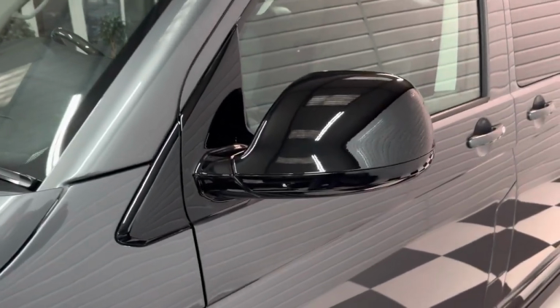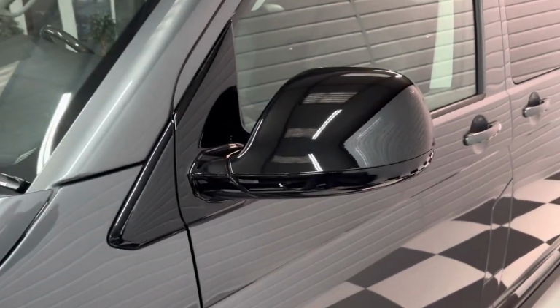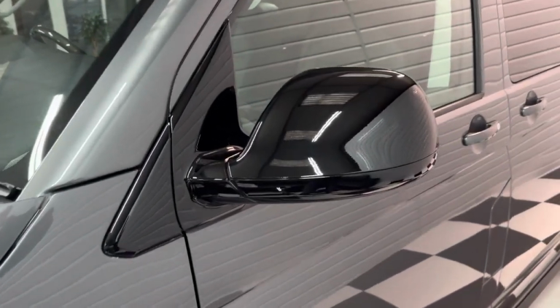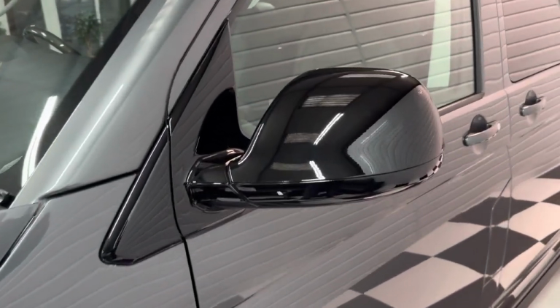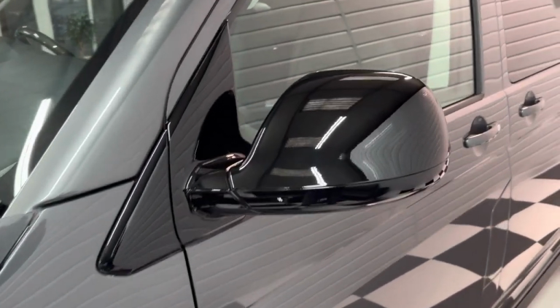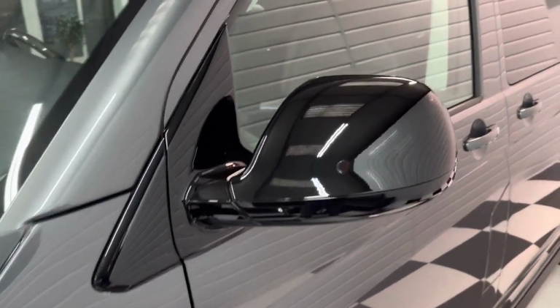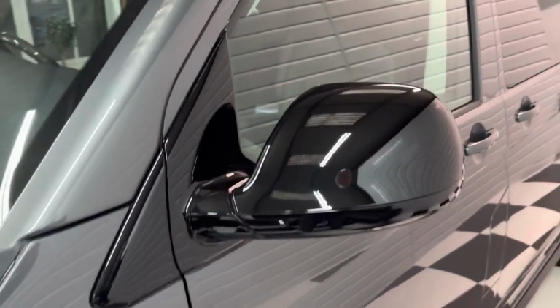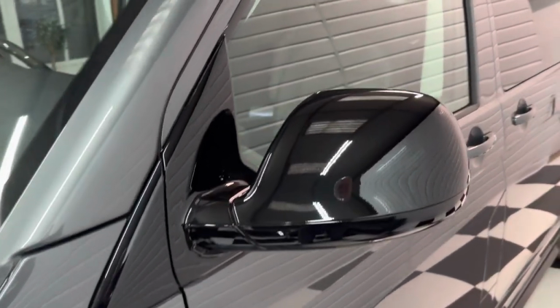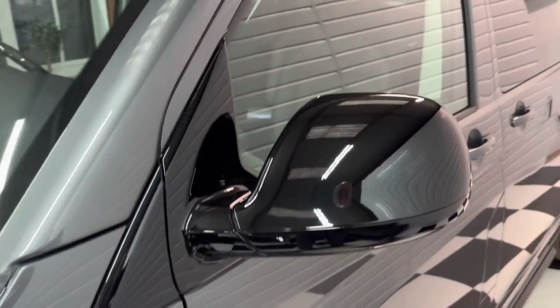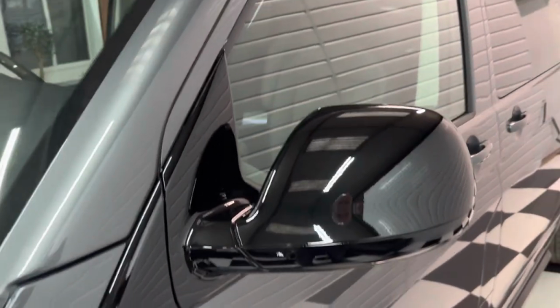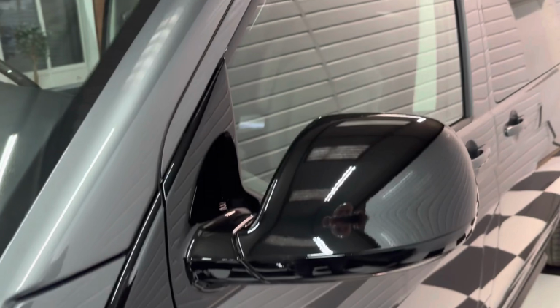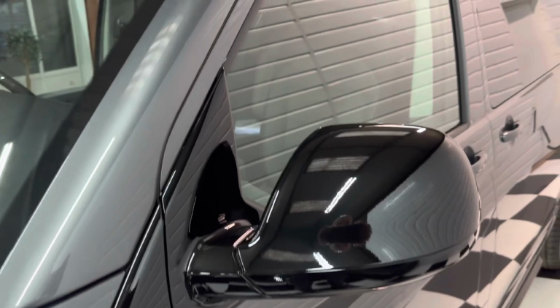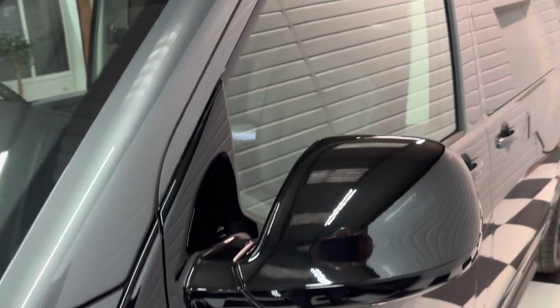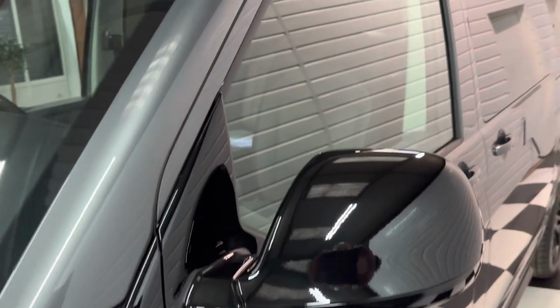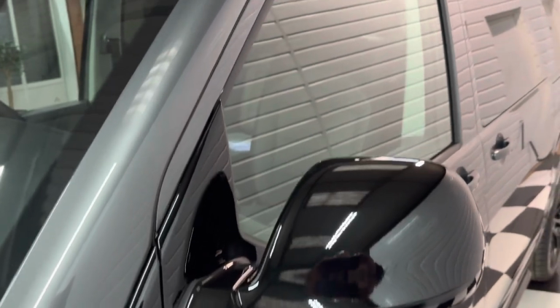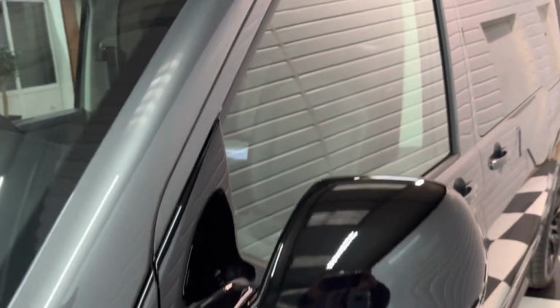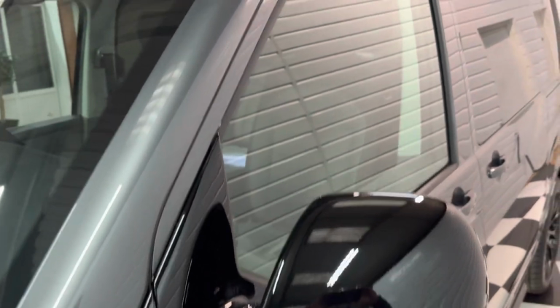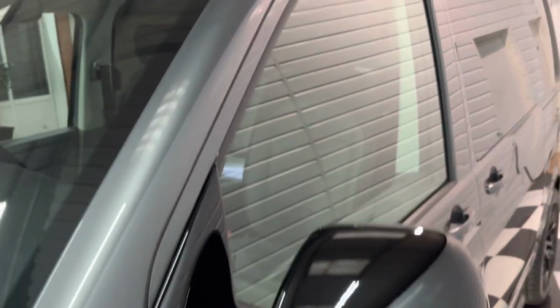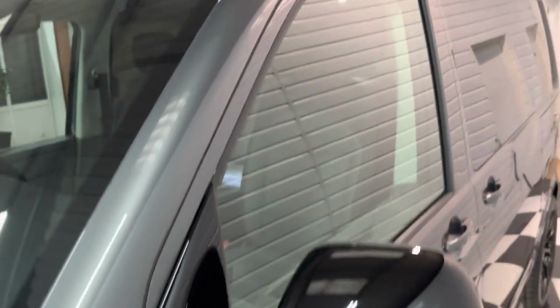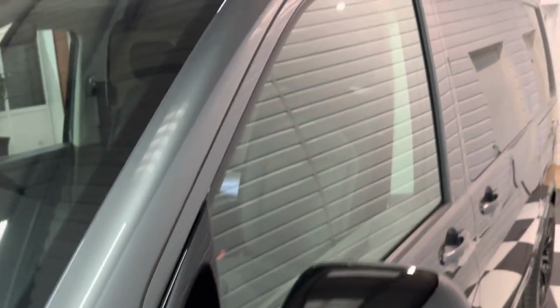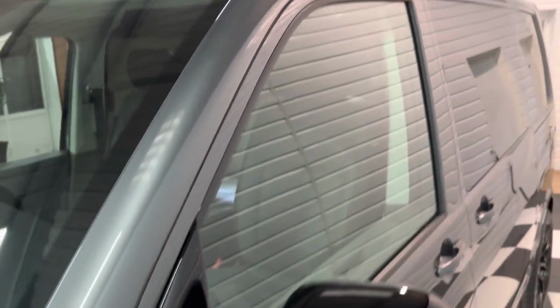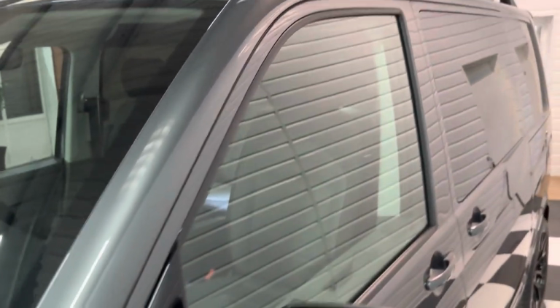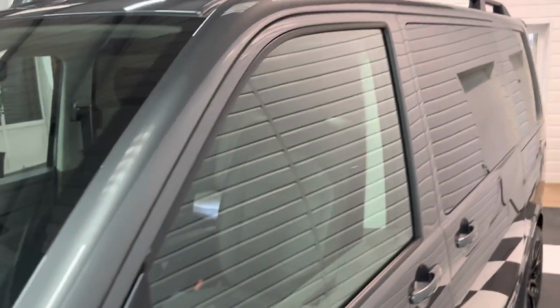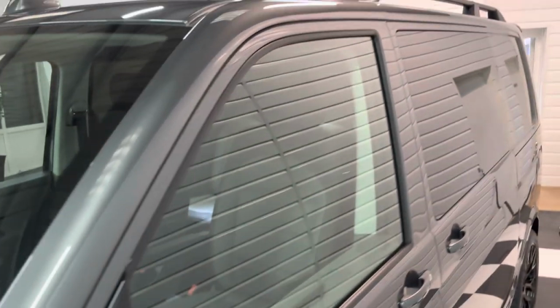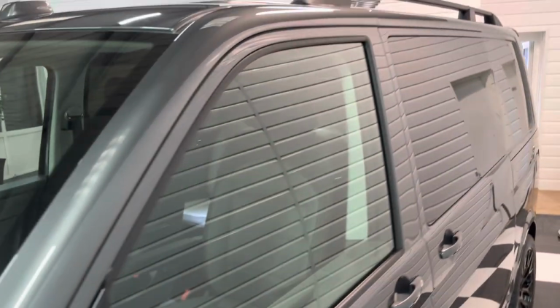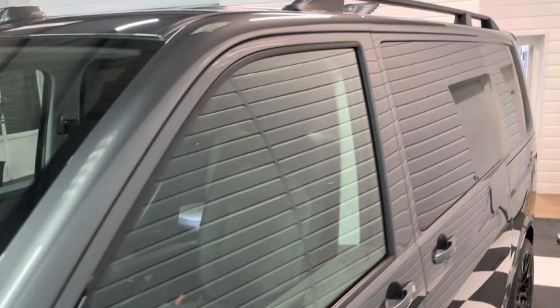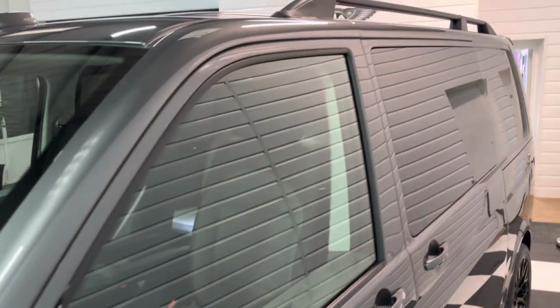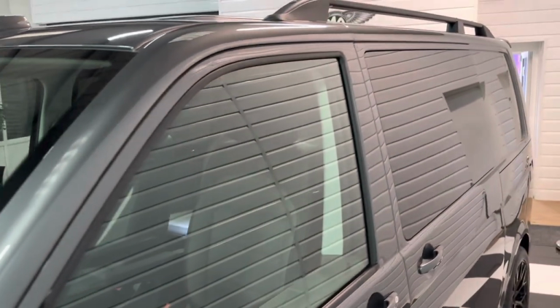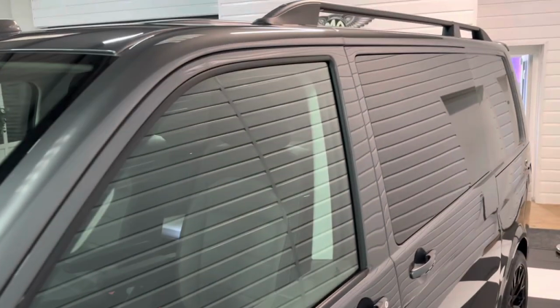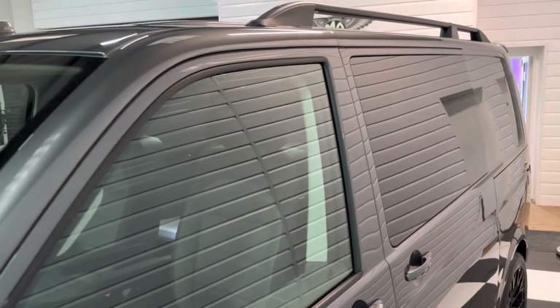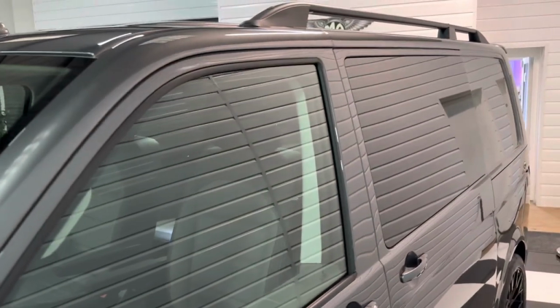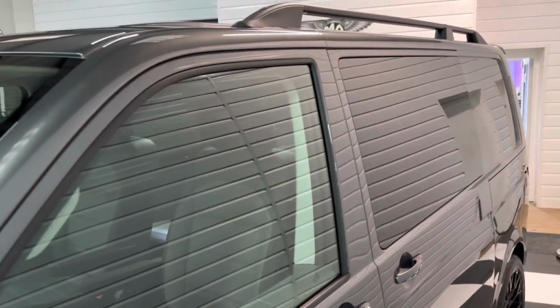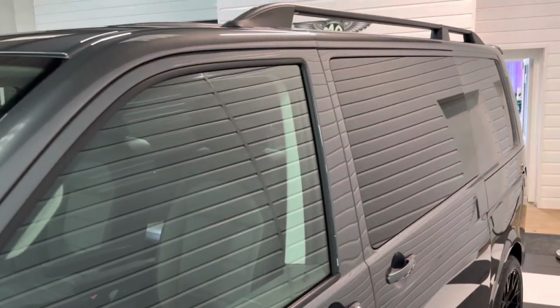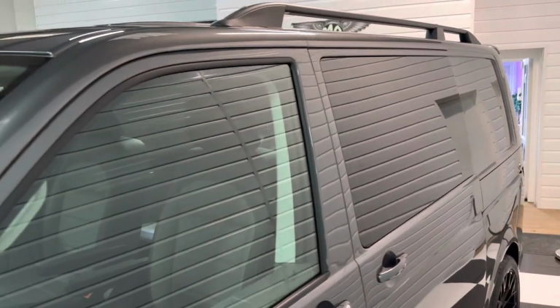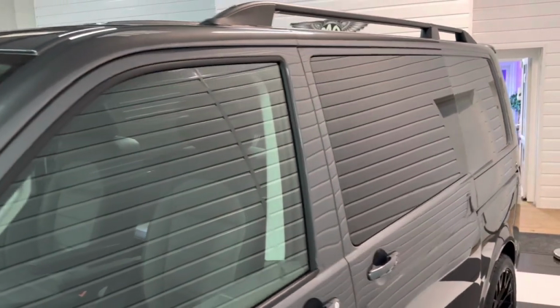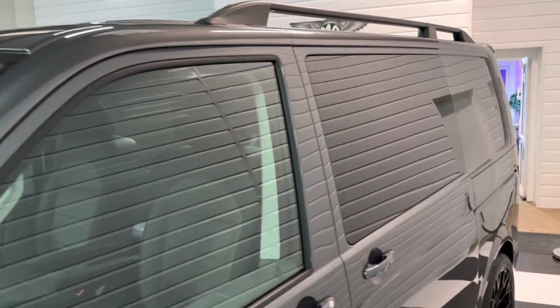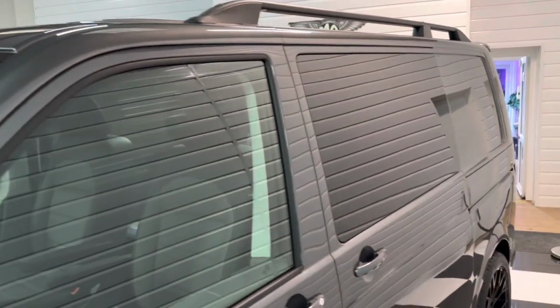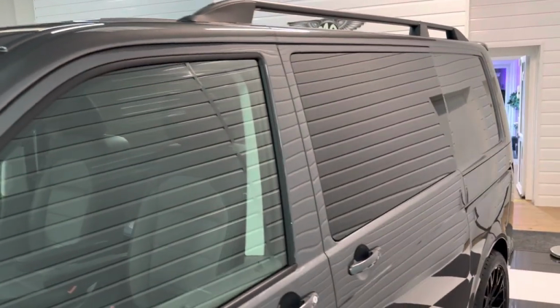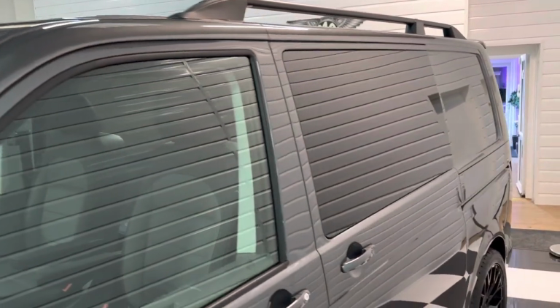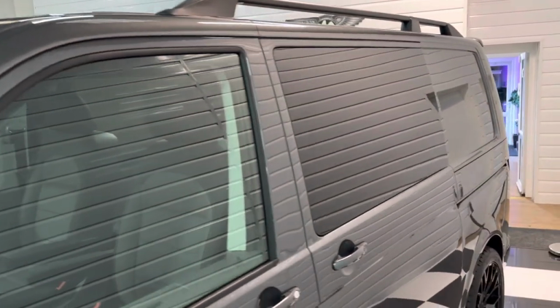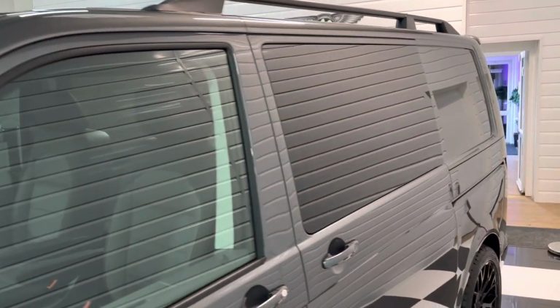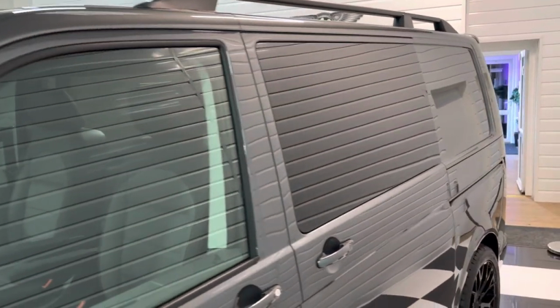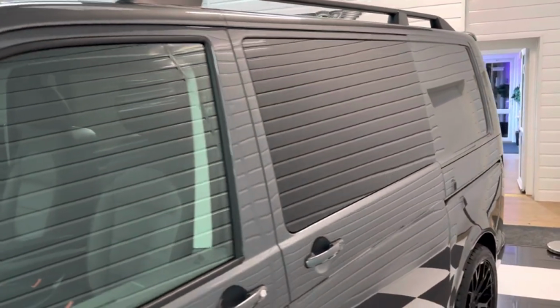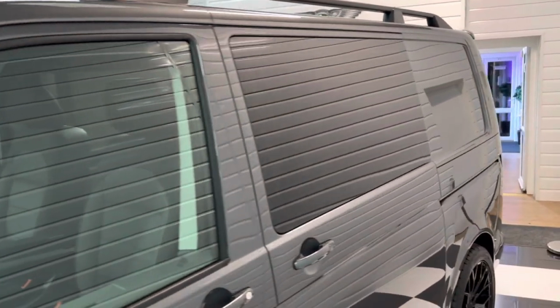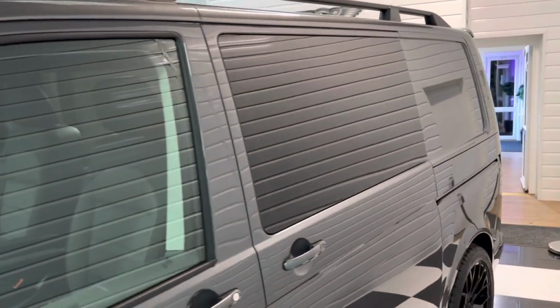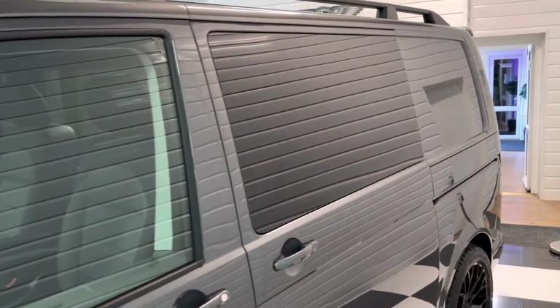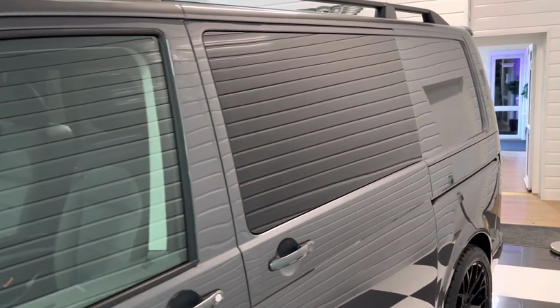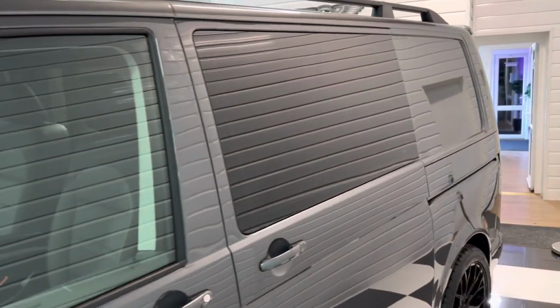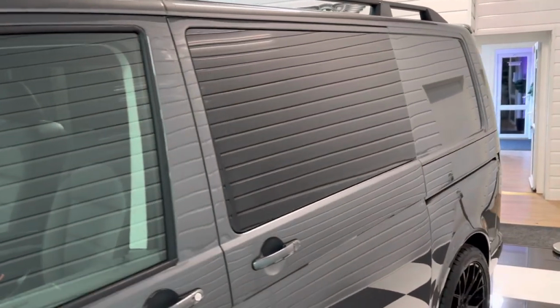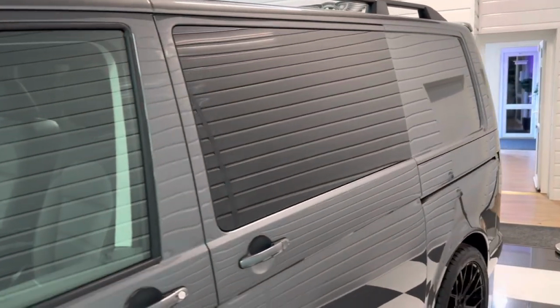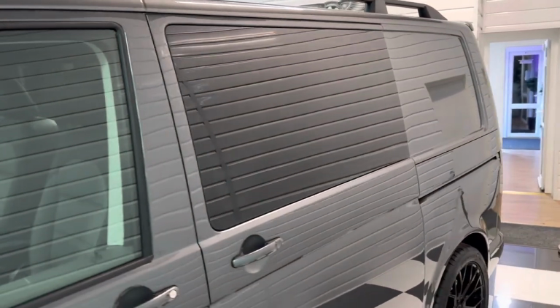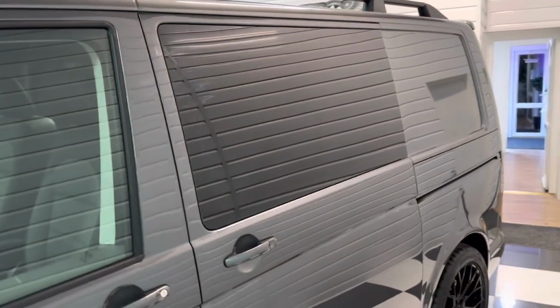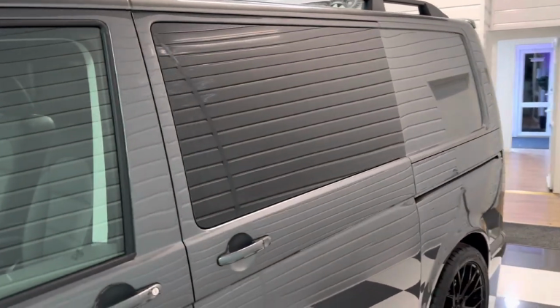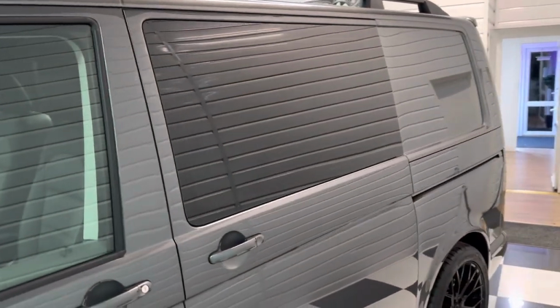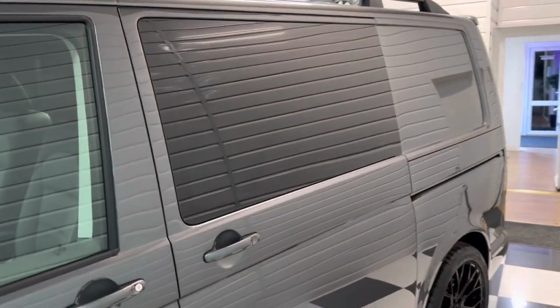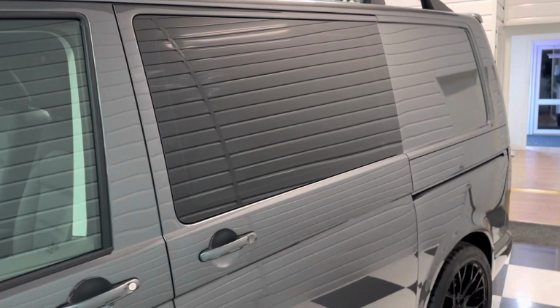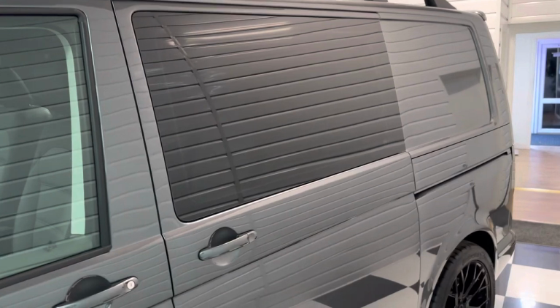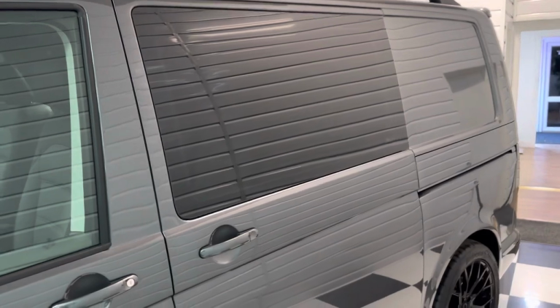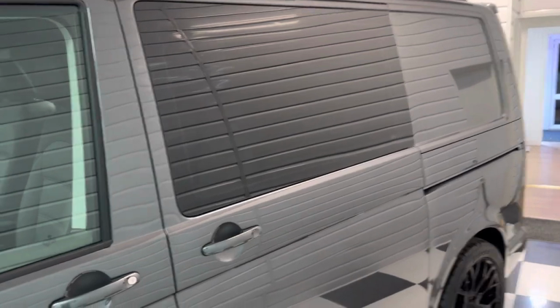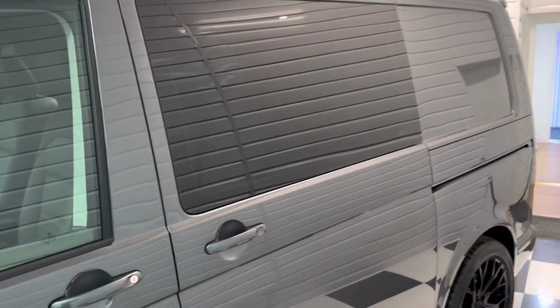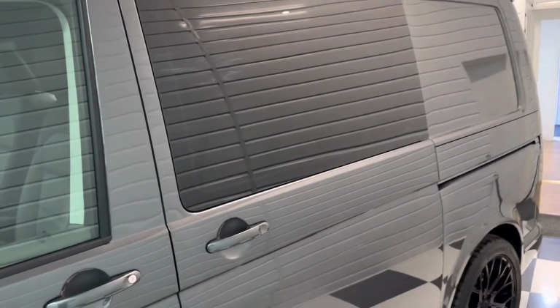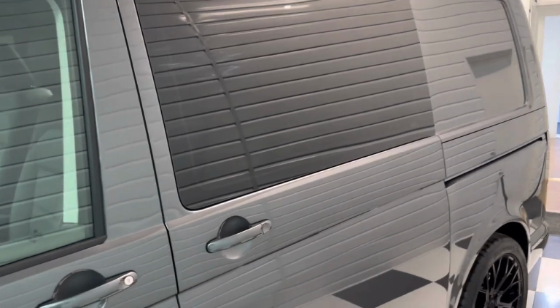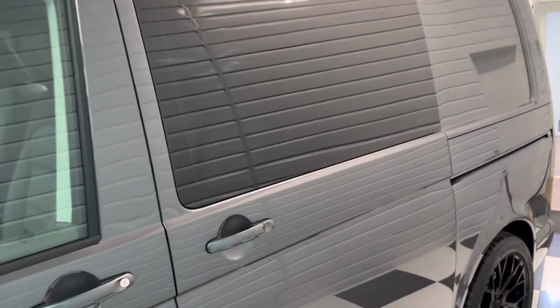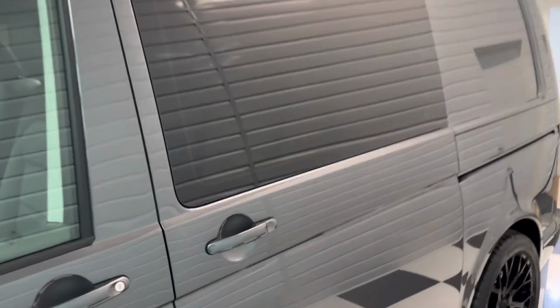The Gloss Black Pack is showing around the wing mirror there. Got the roof rails and the privacy tints to the rear windows.